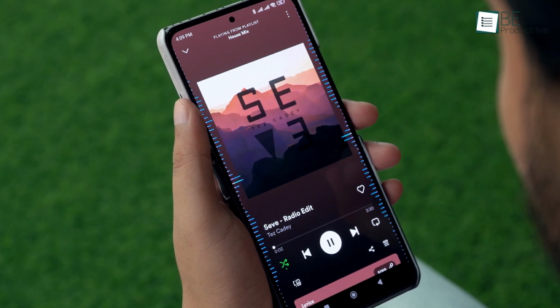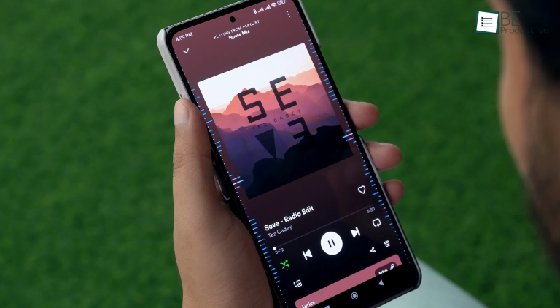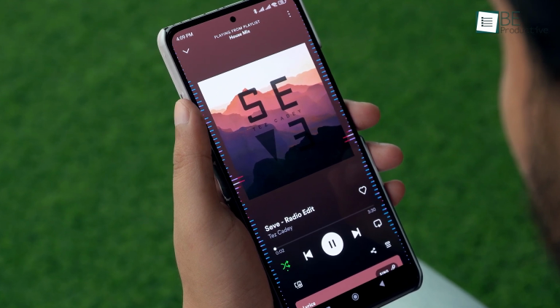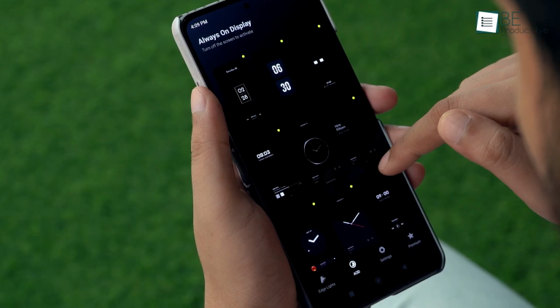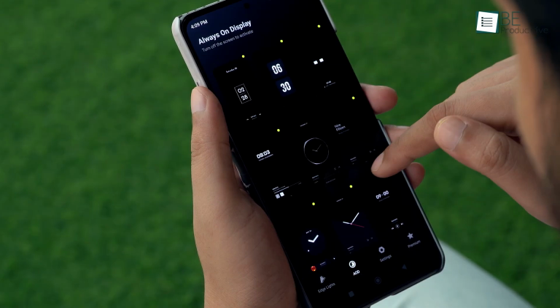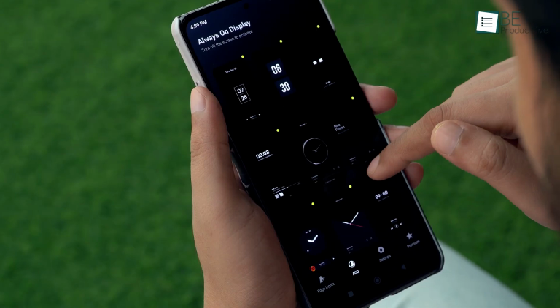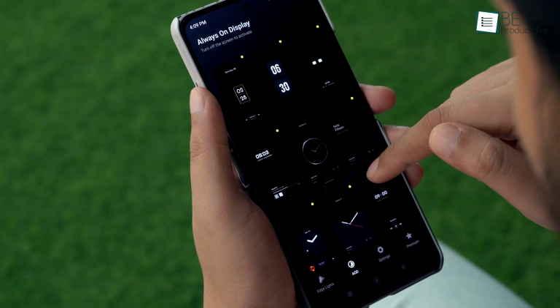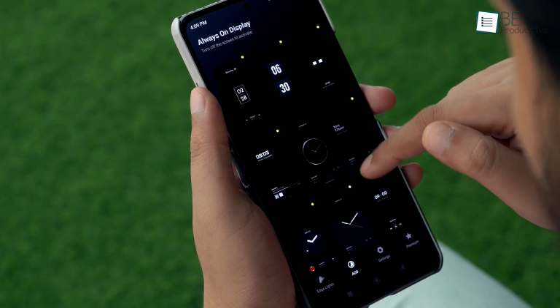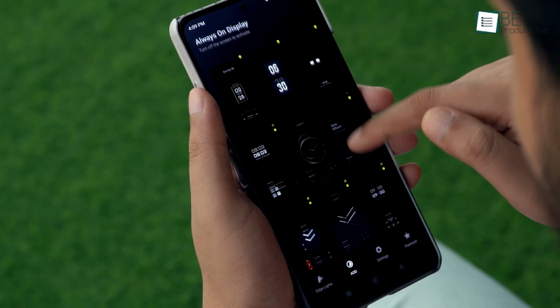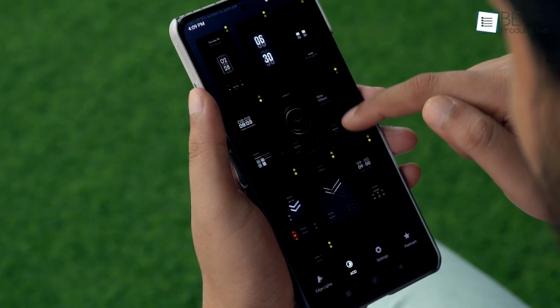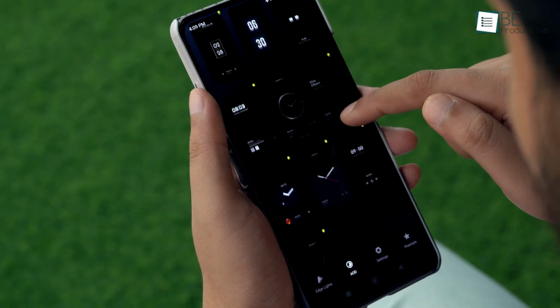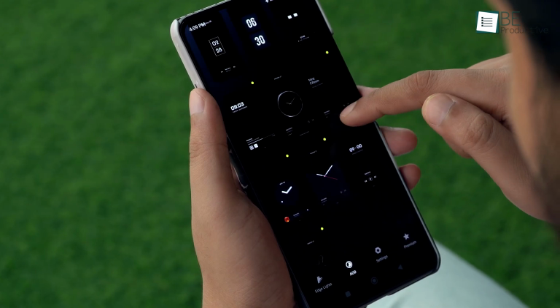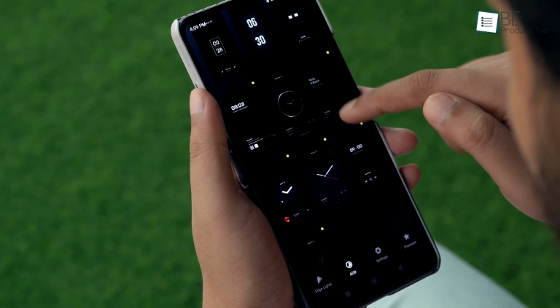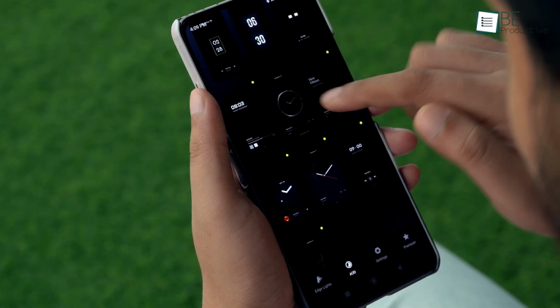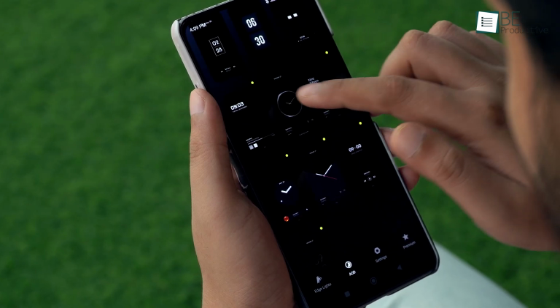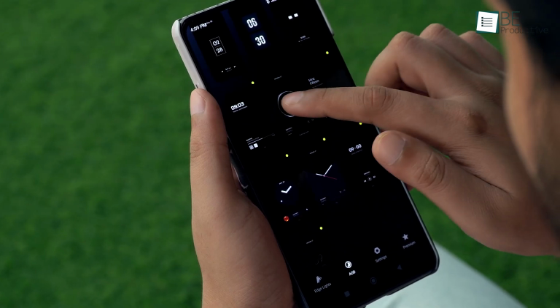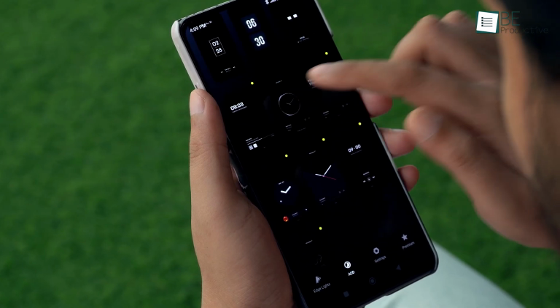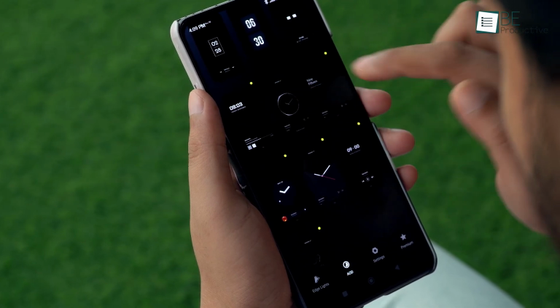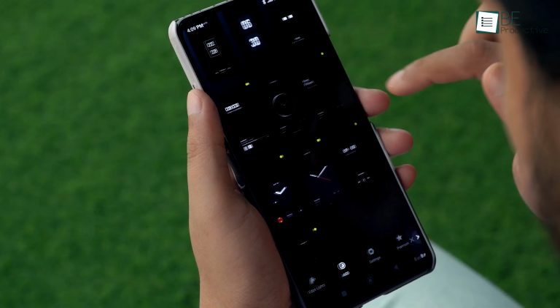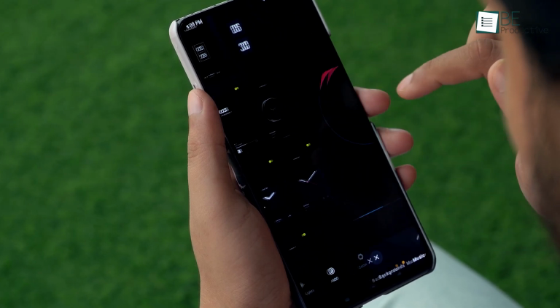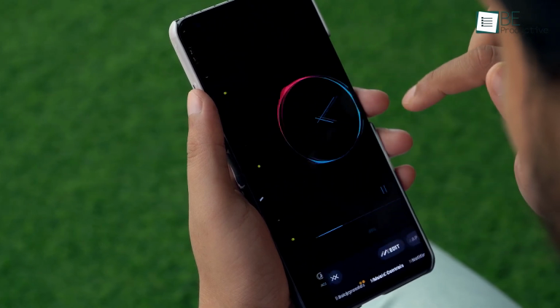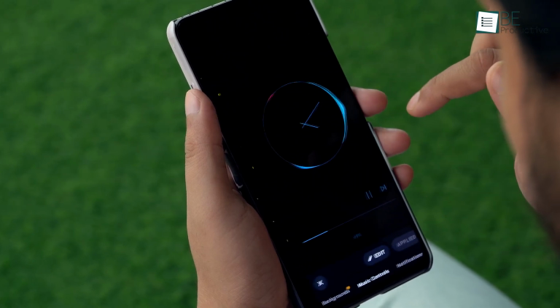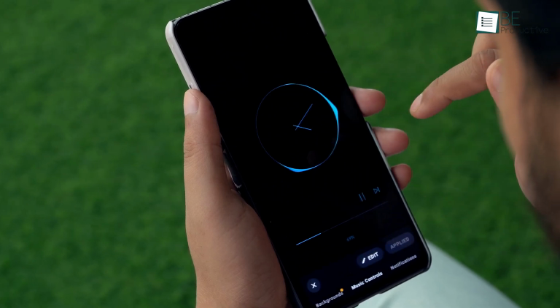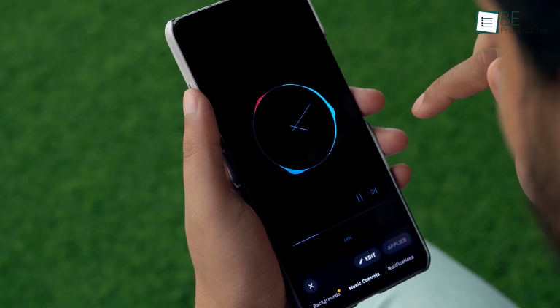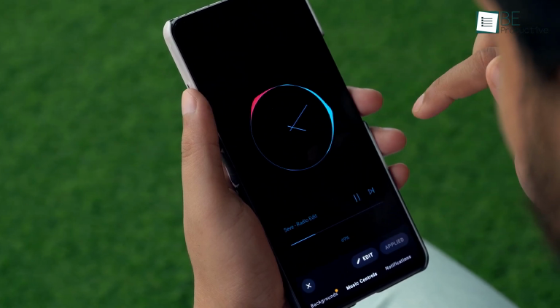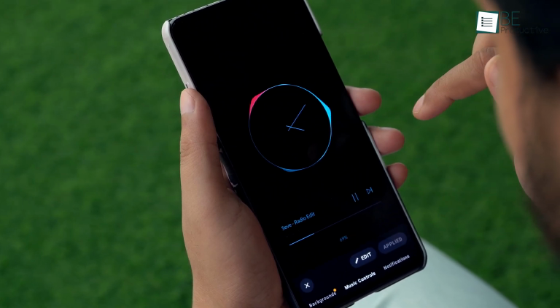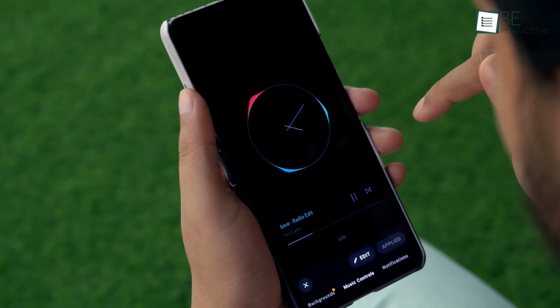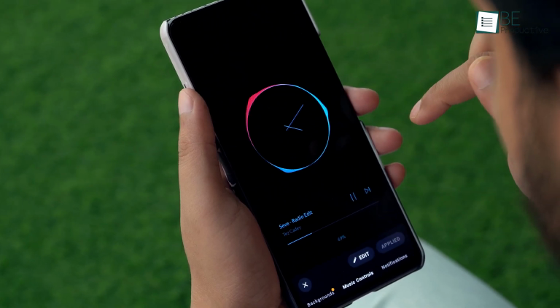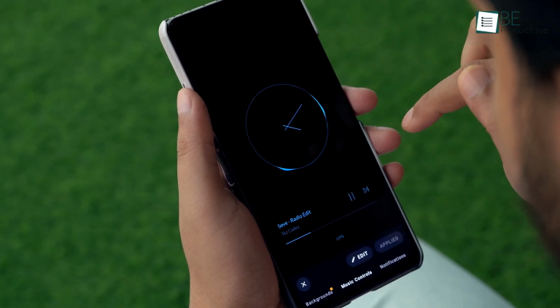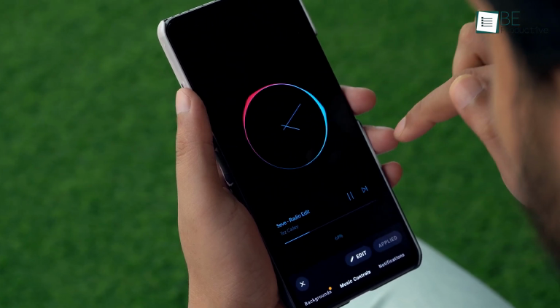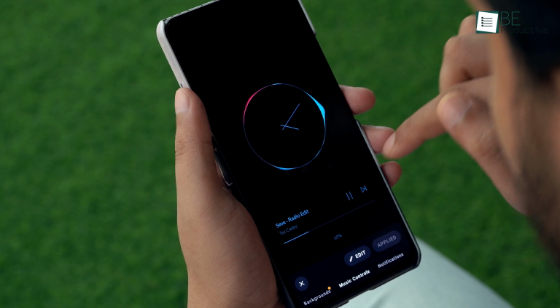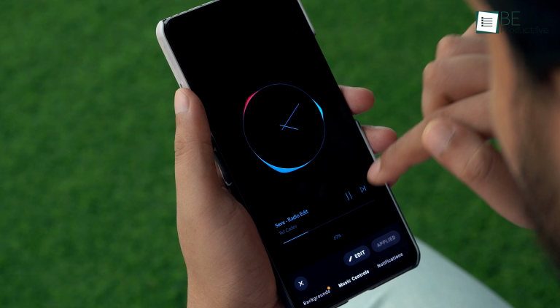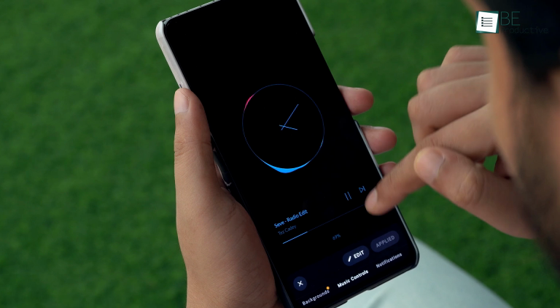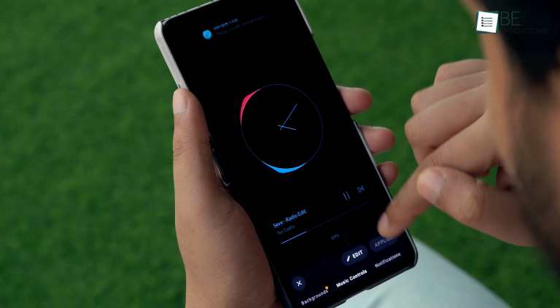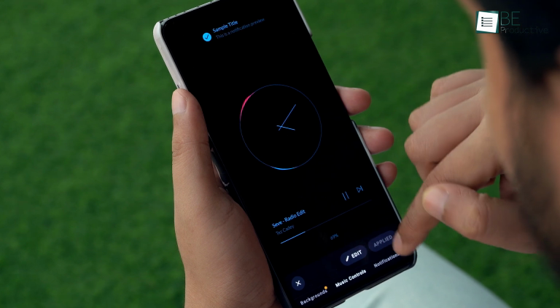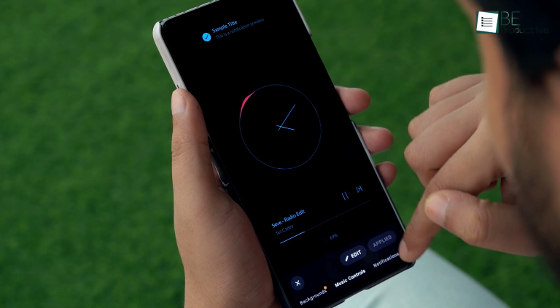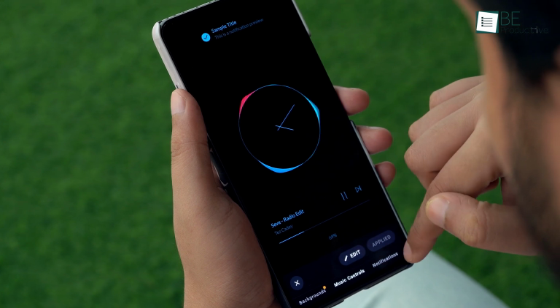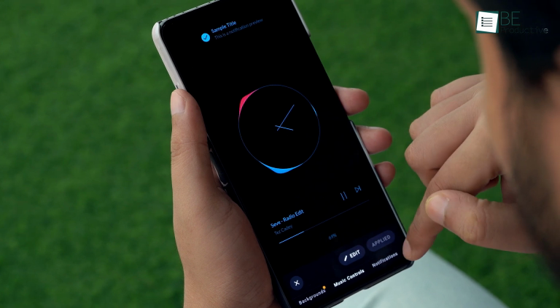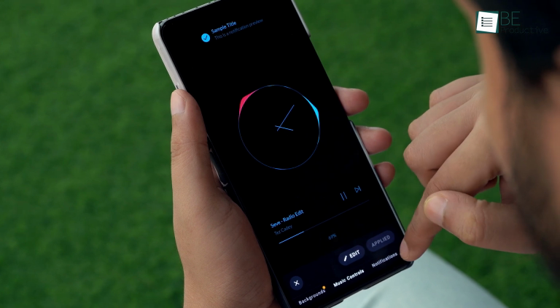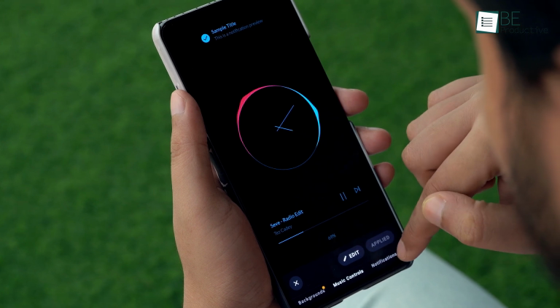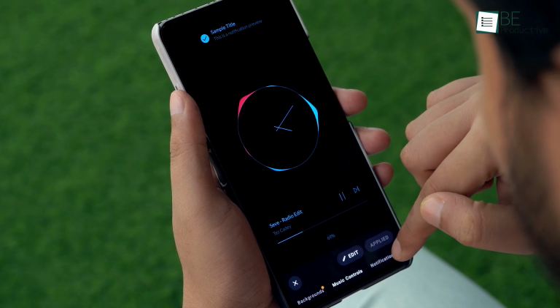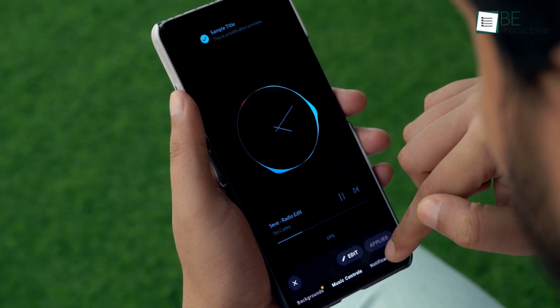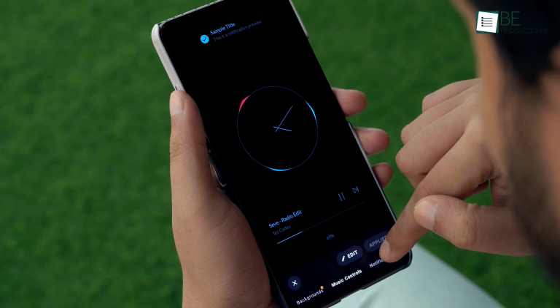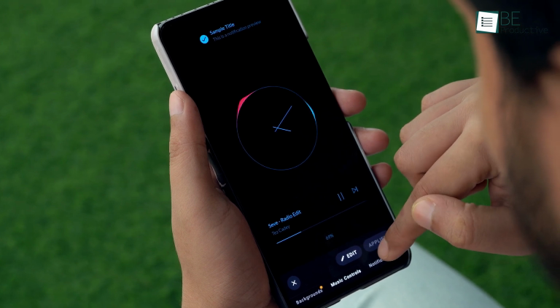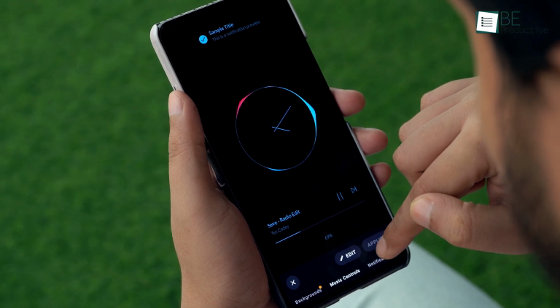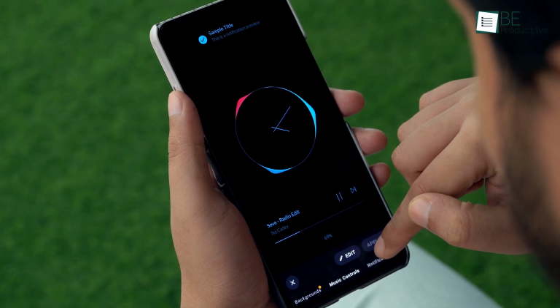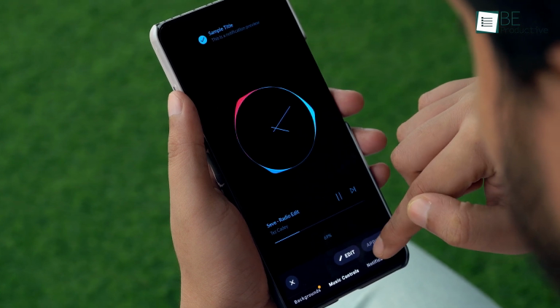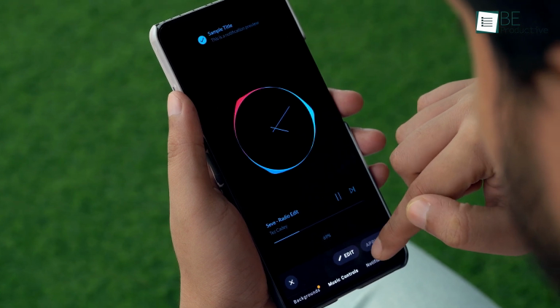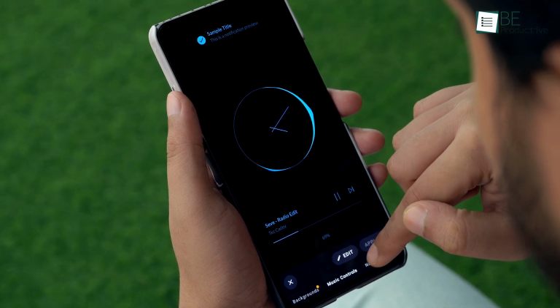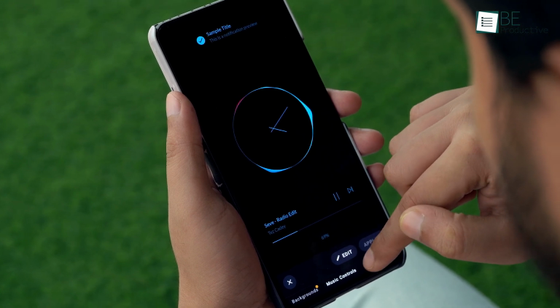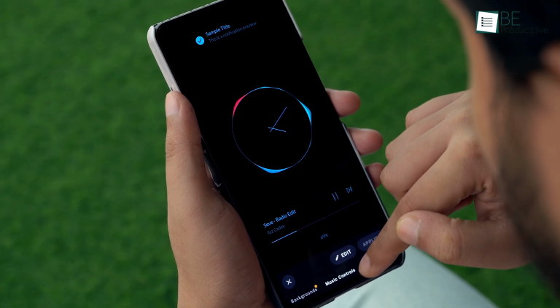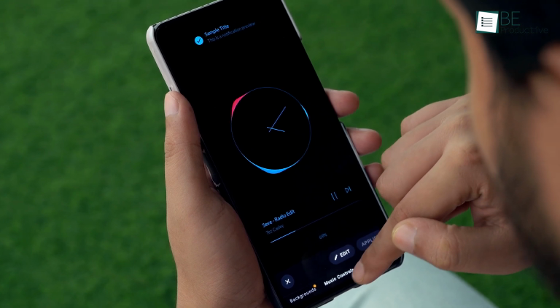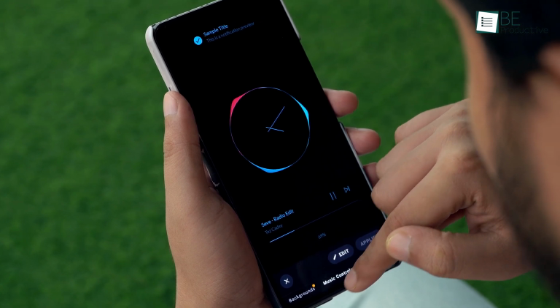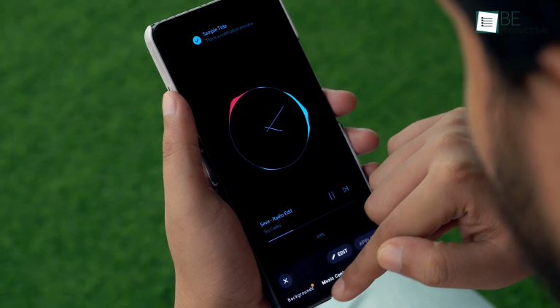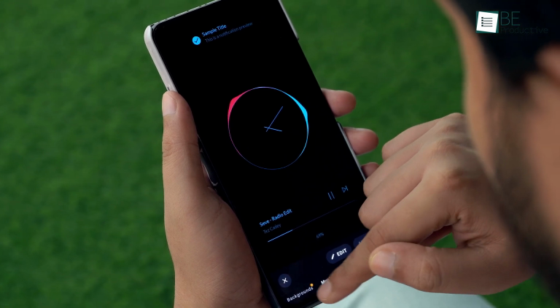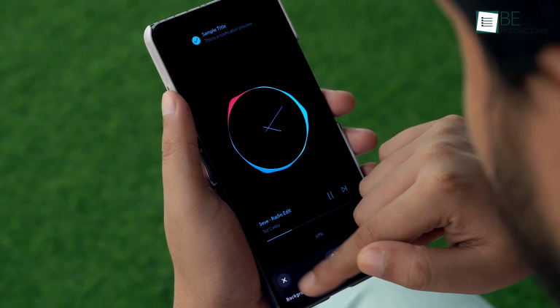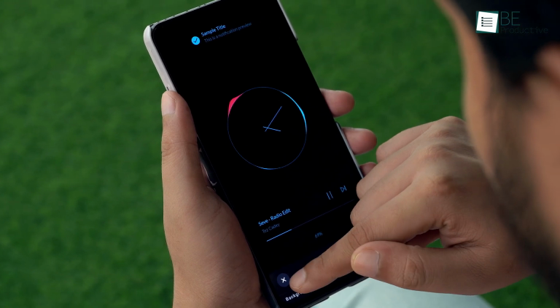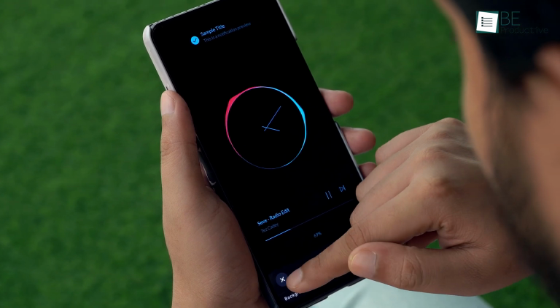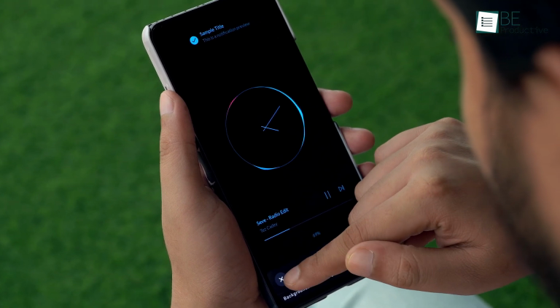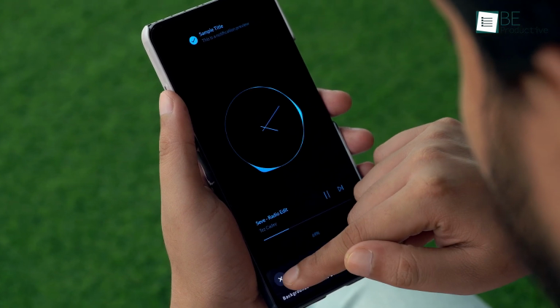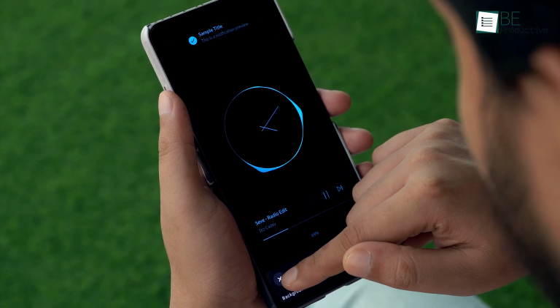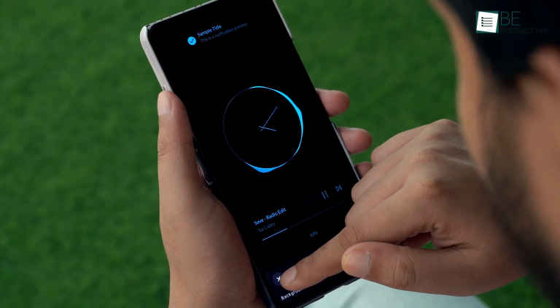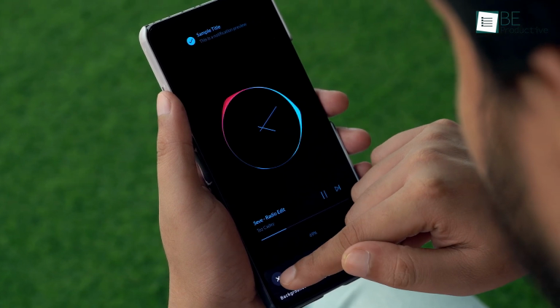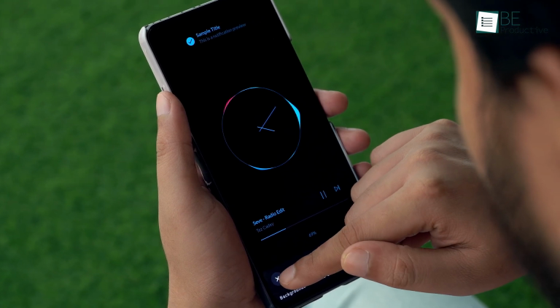Lastly, when your phone's display is off, it can double as an always-on display which is also highly customizable.